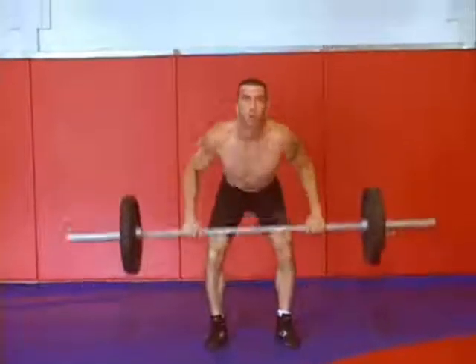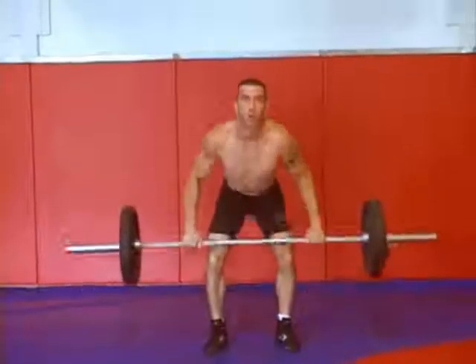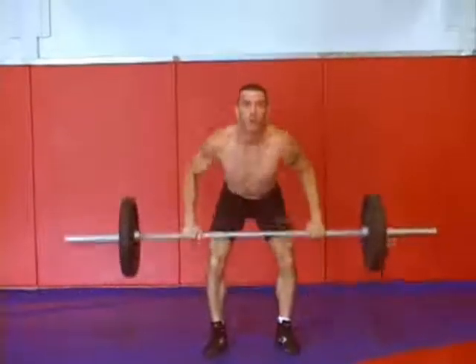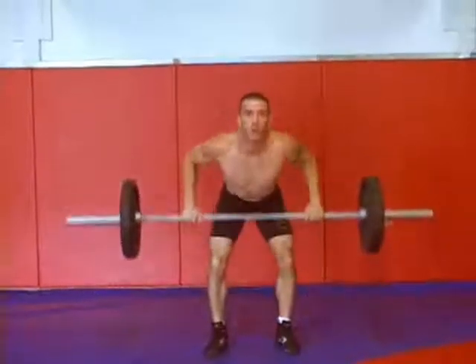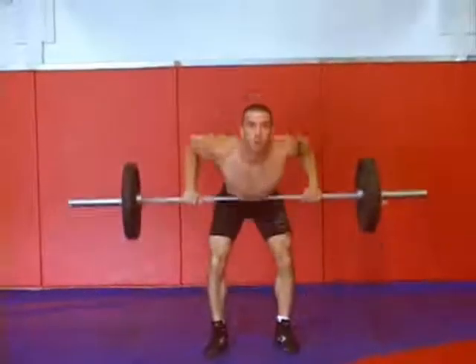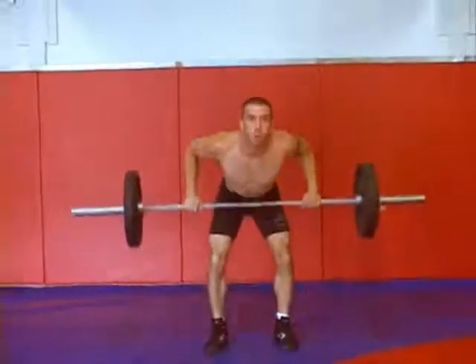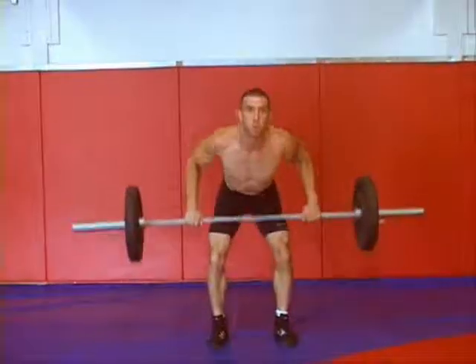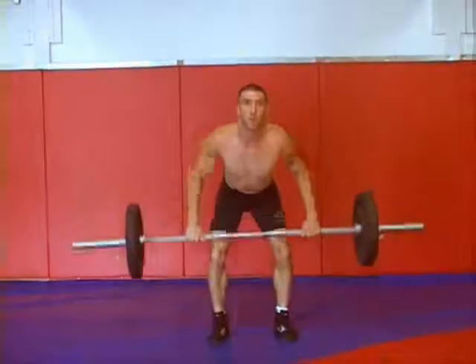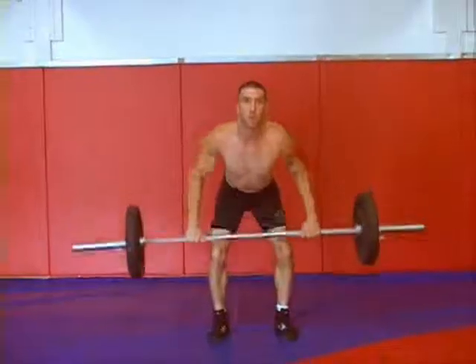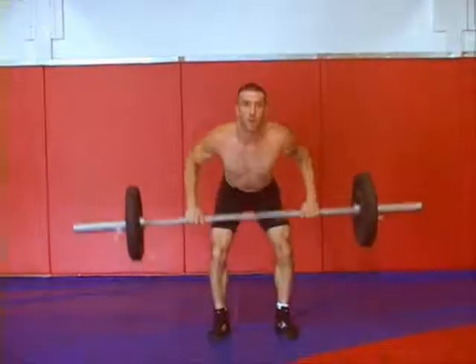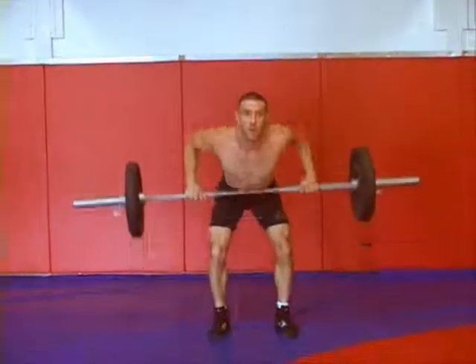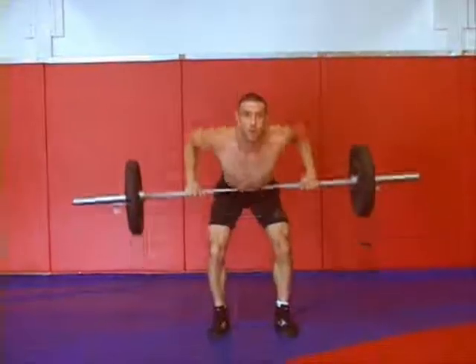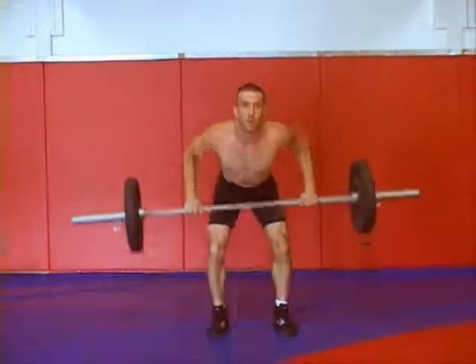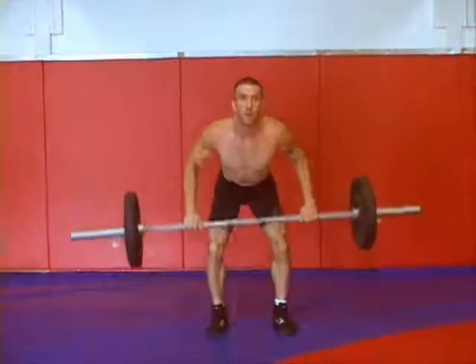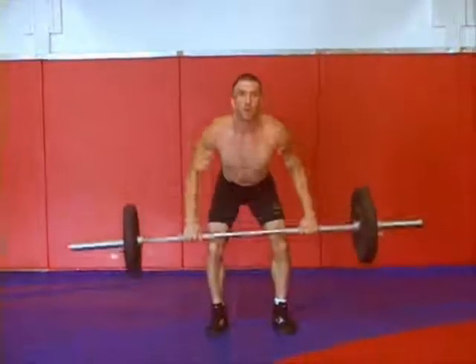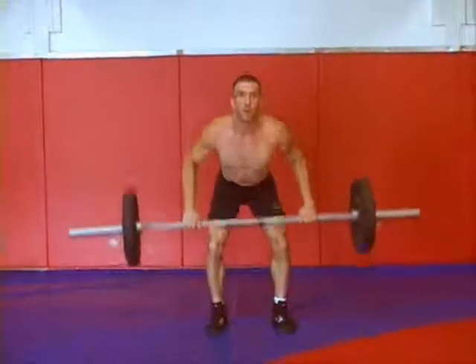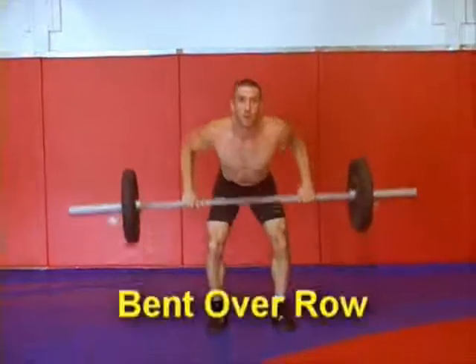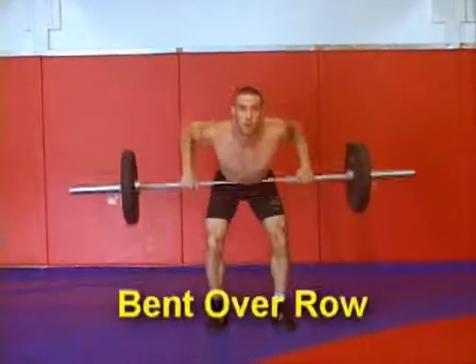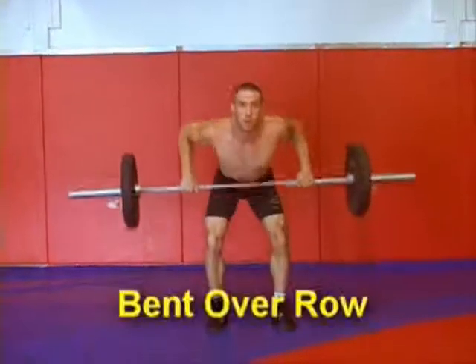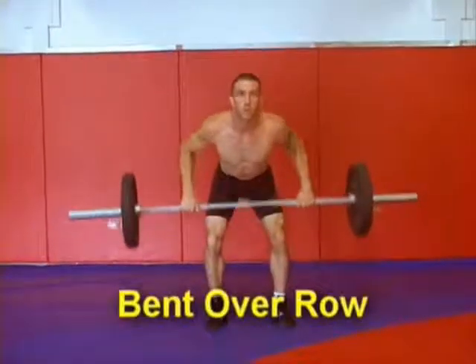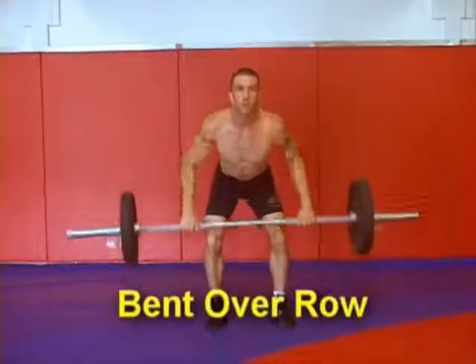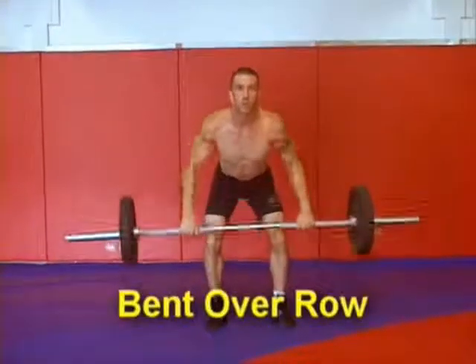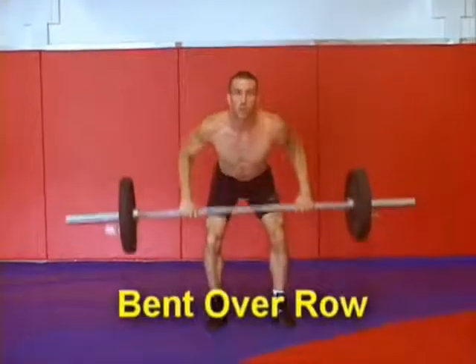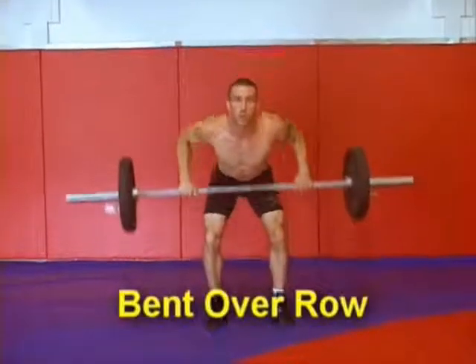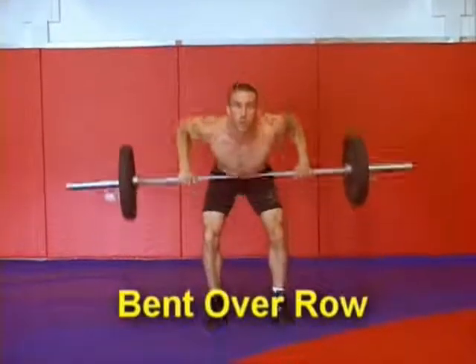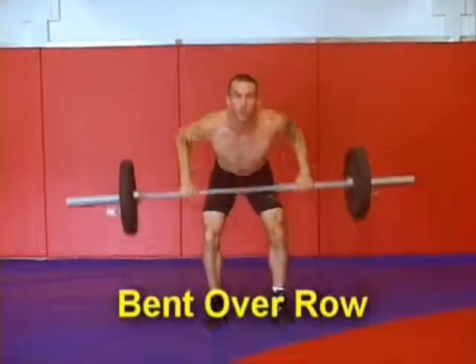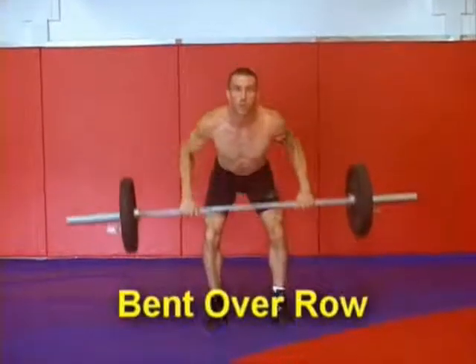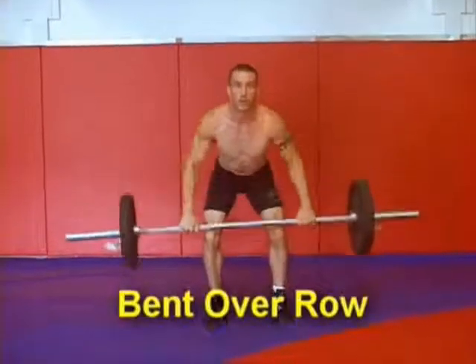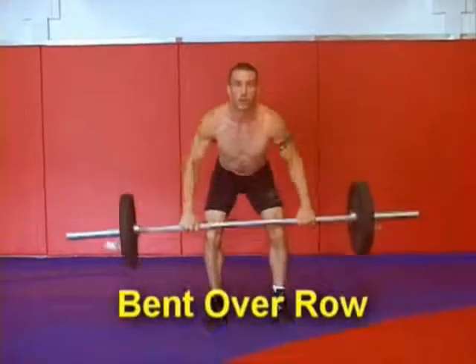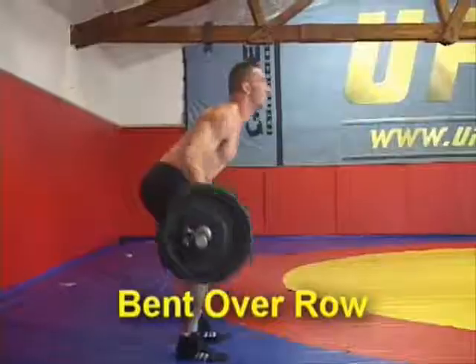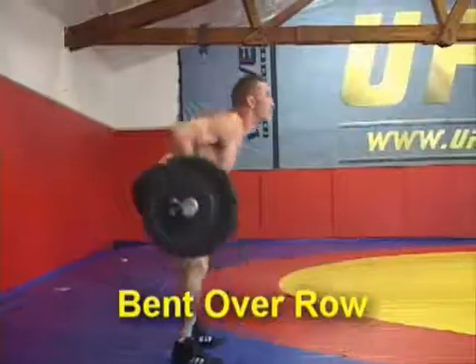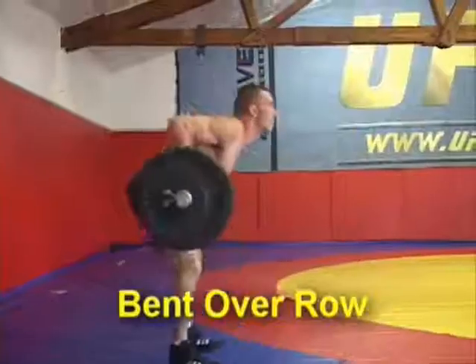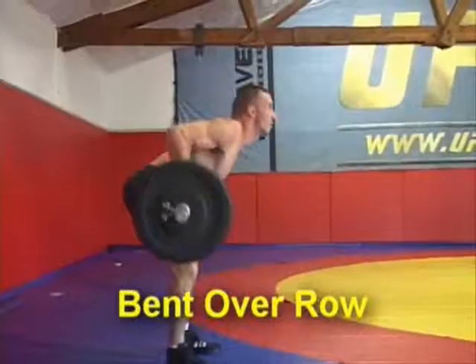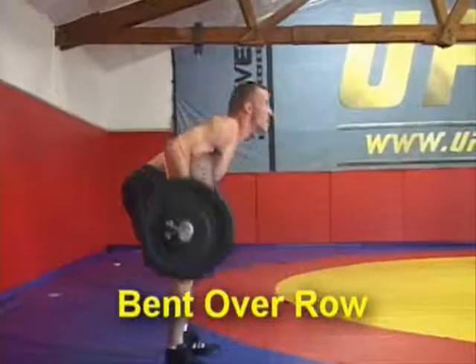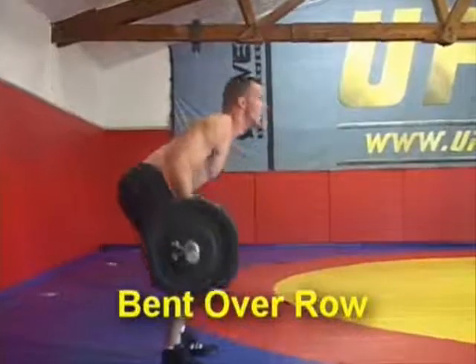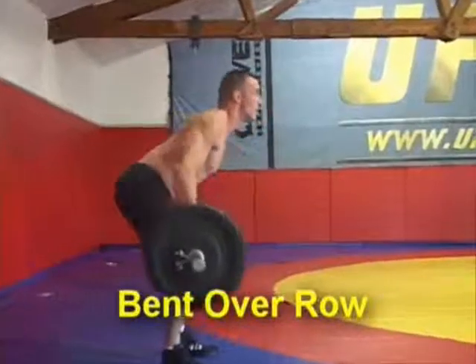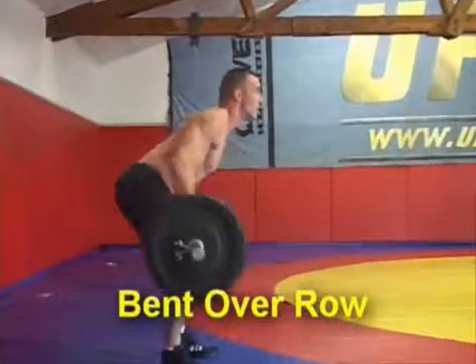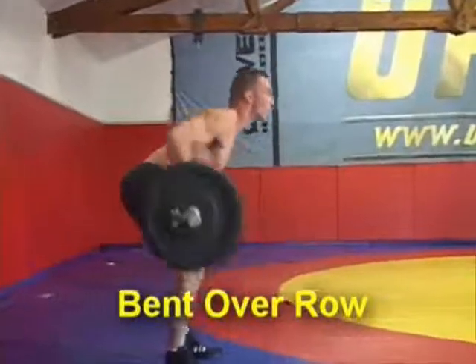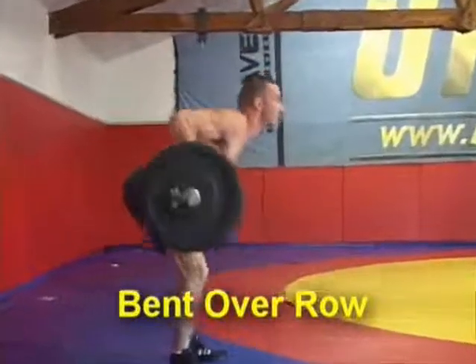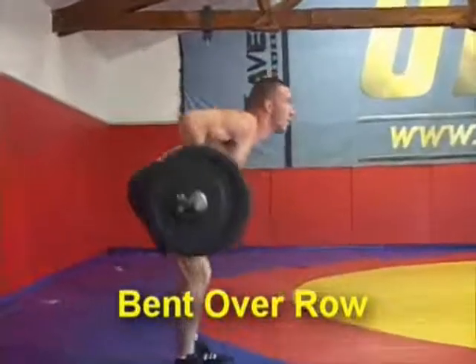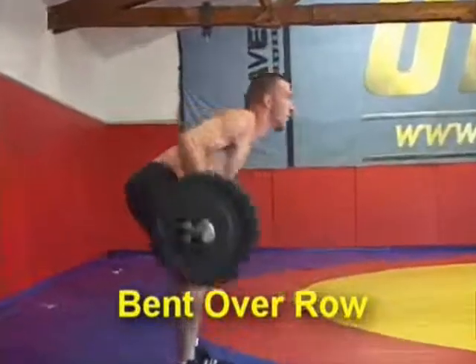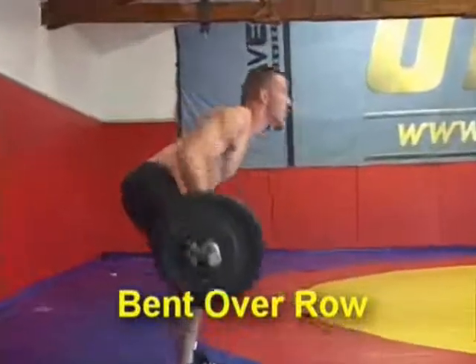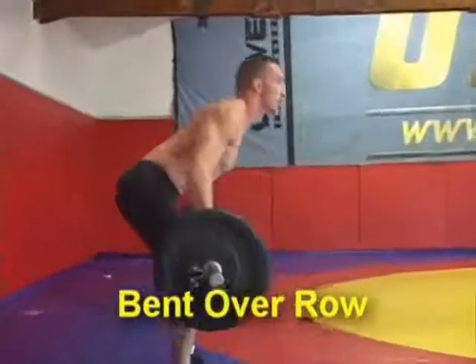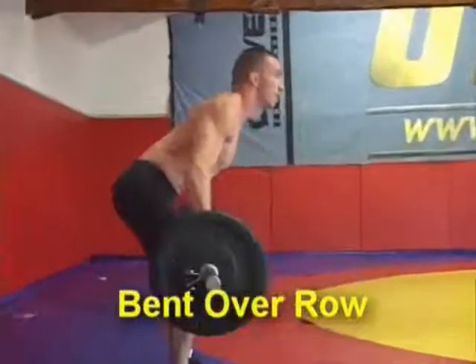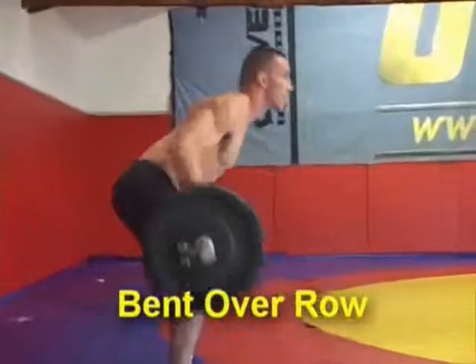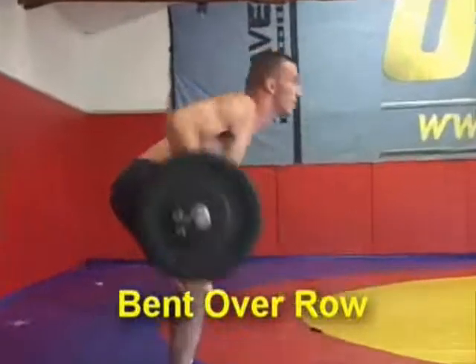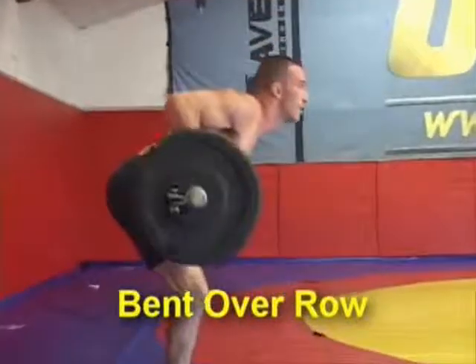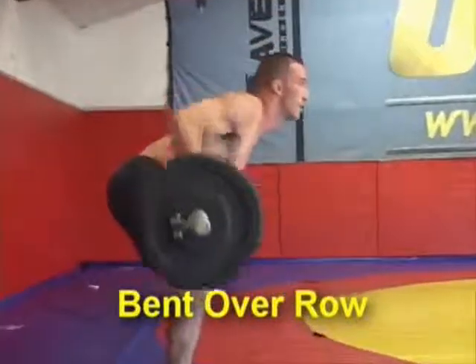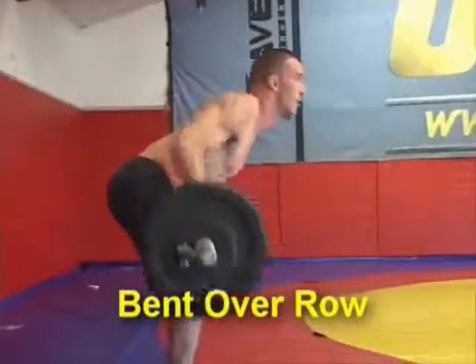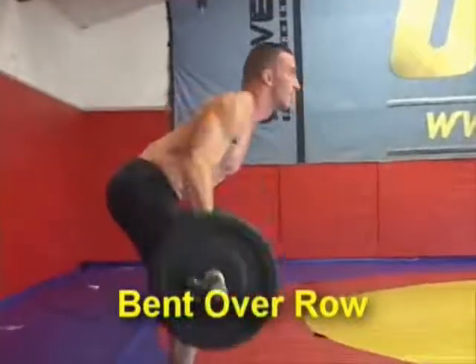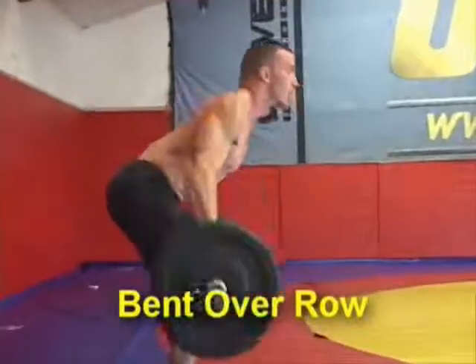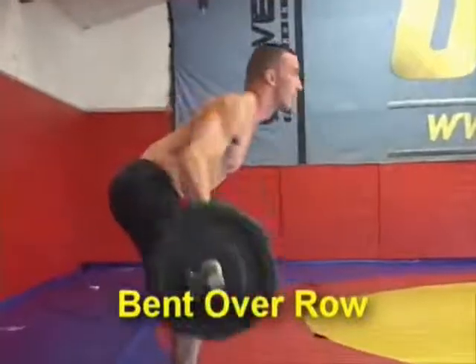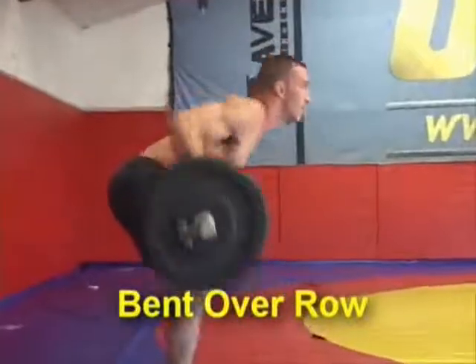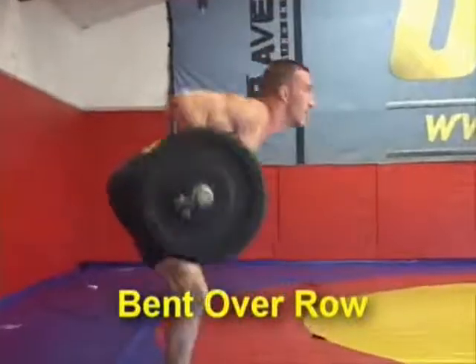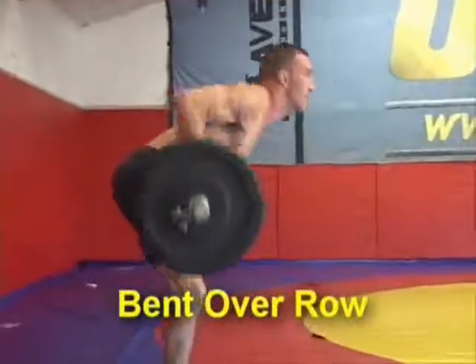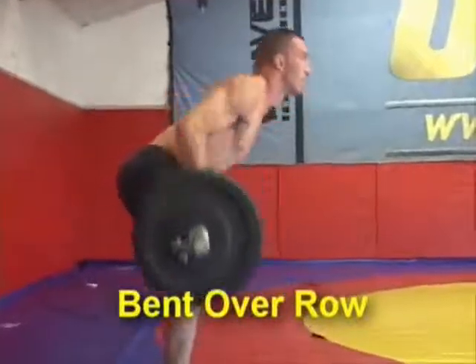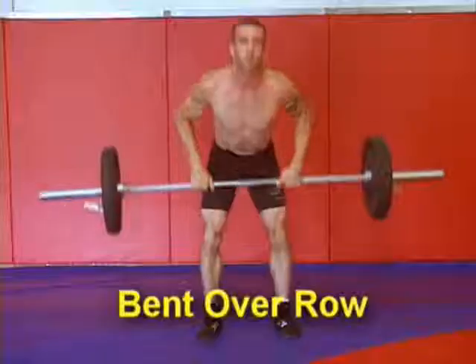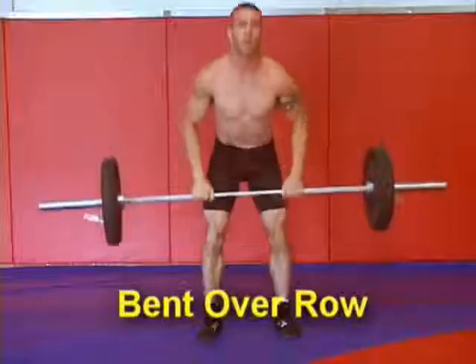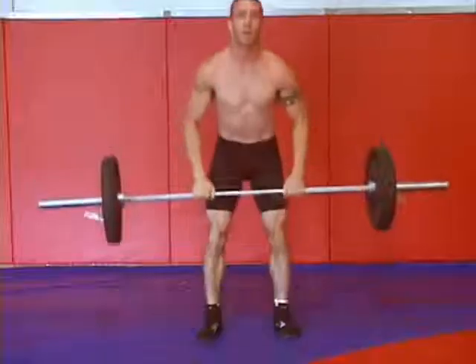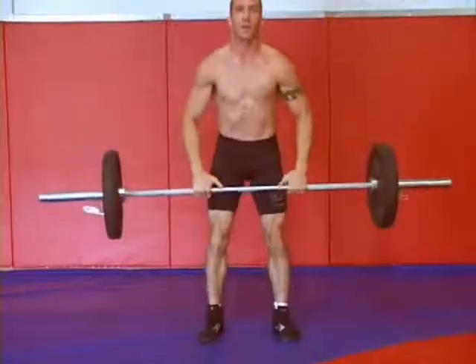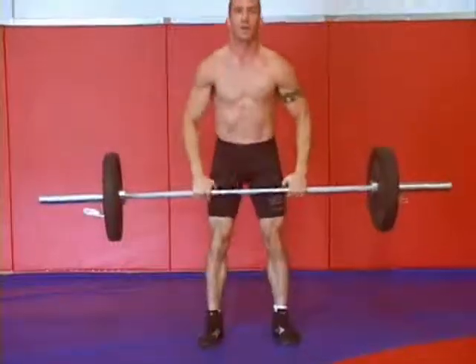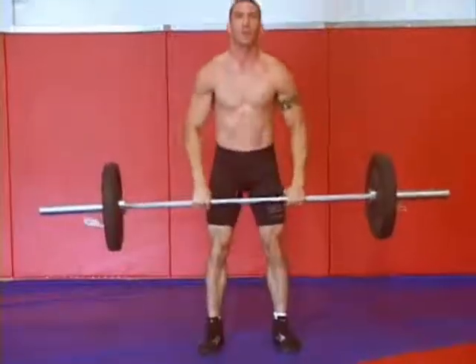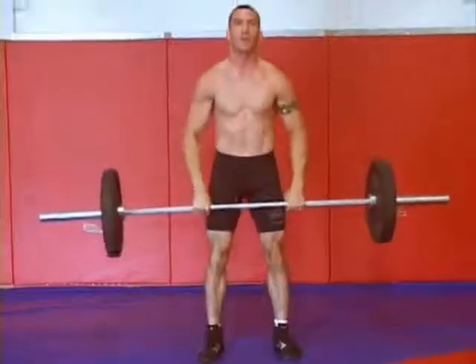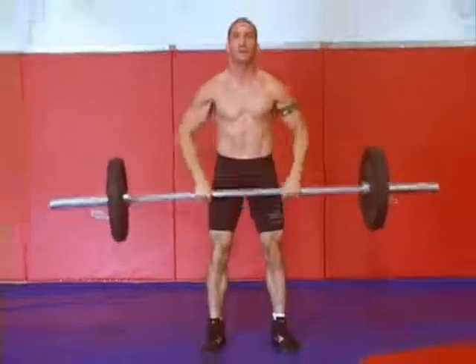The first exercise is the bent over row. It's important when doing the bent over row to keep a nice flat back and execute good form.